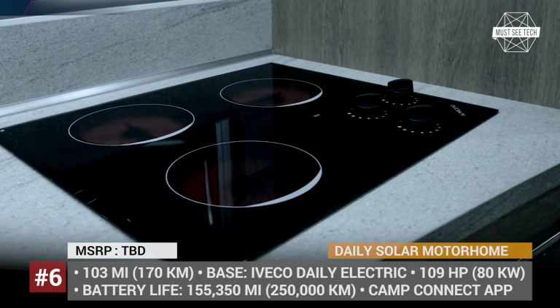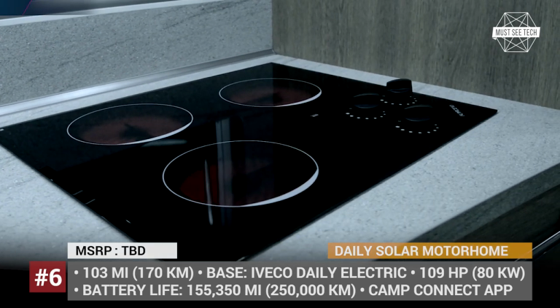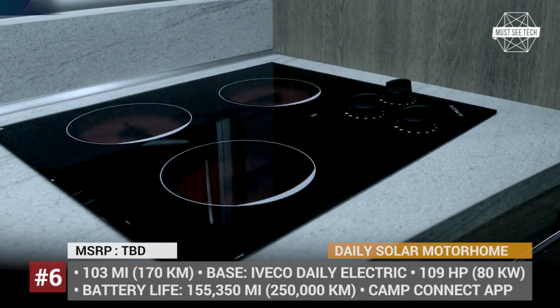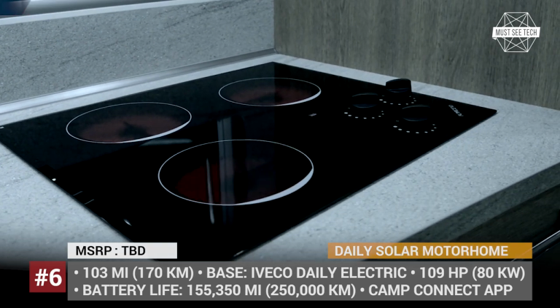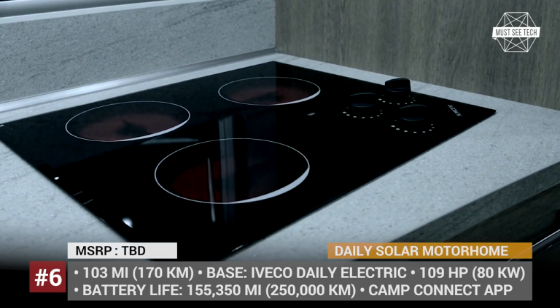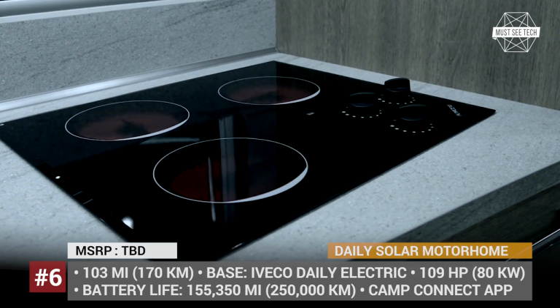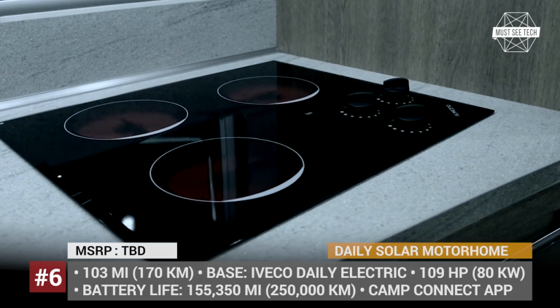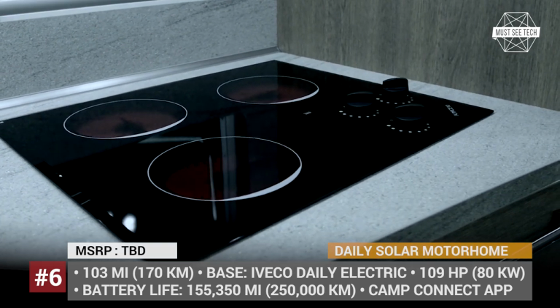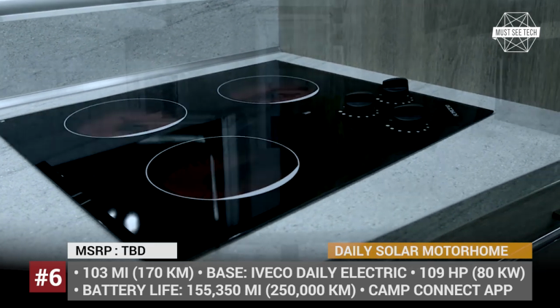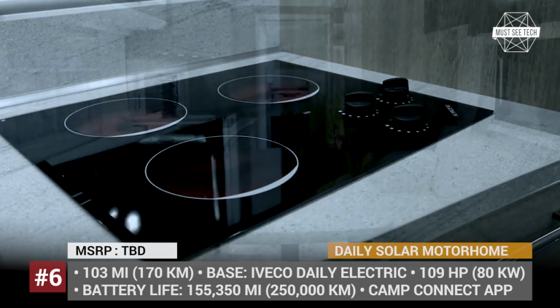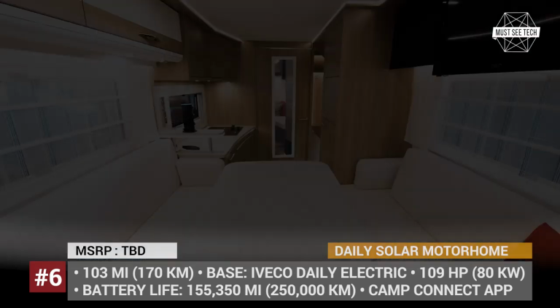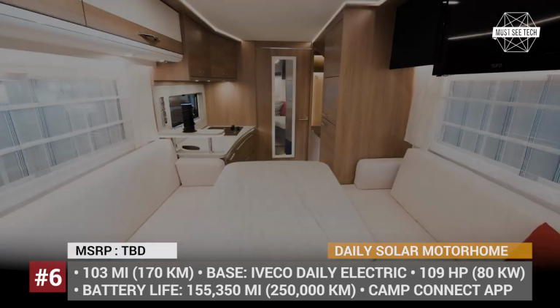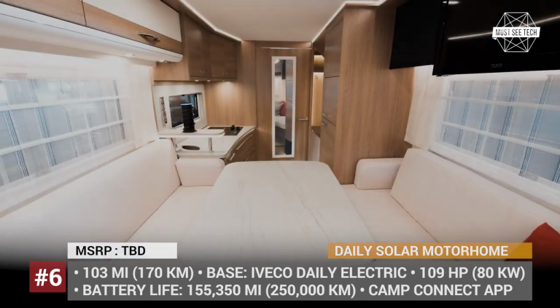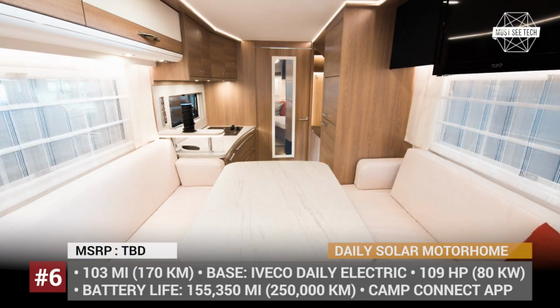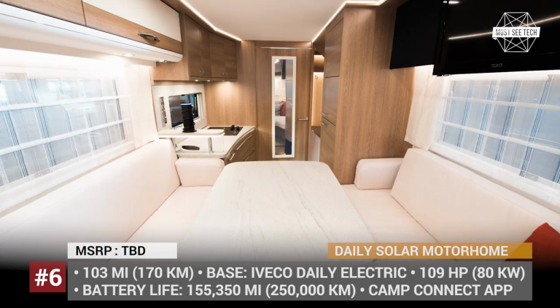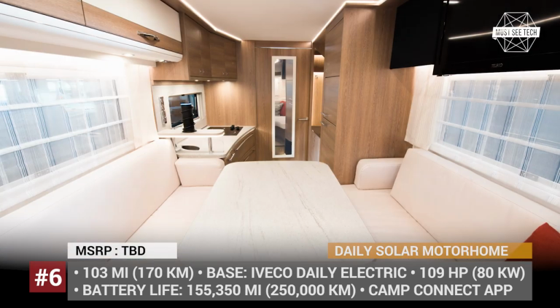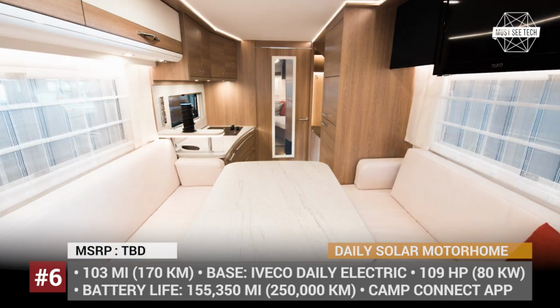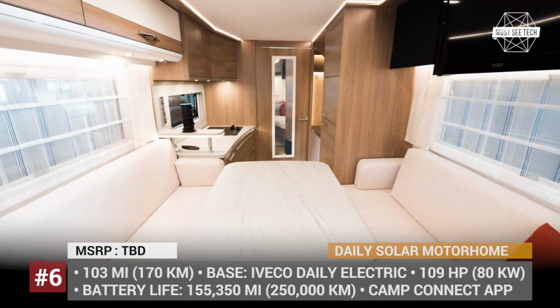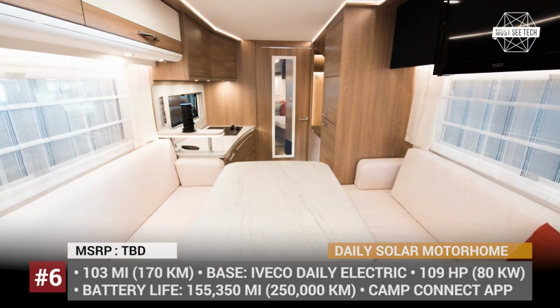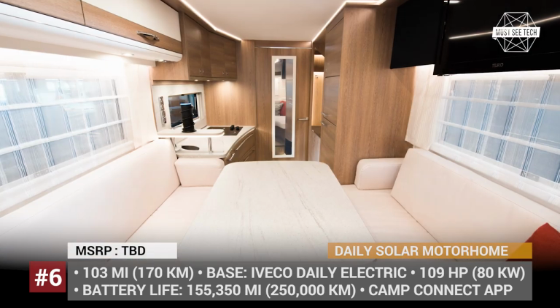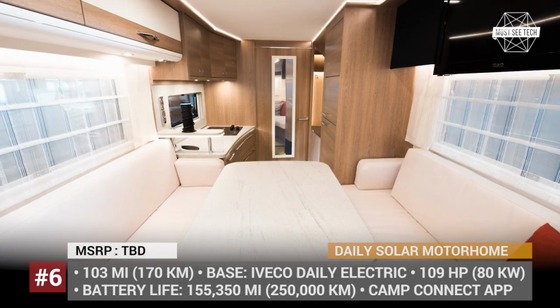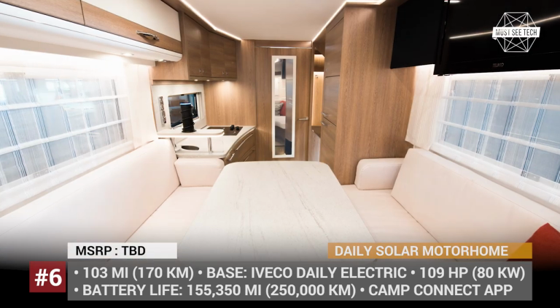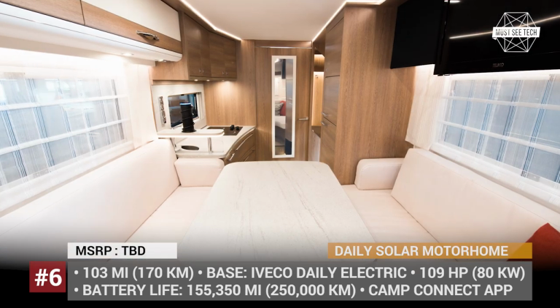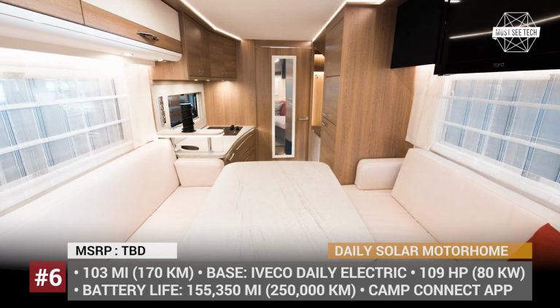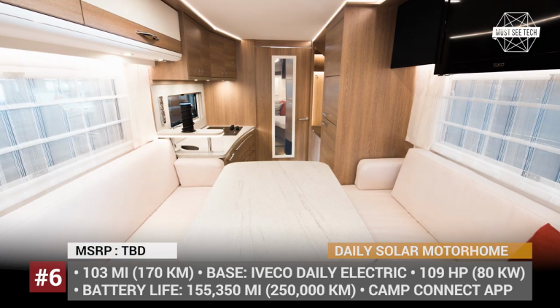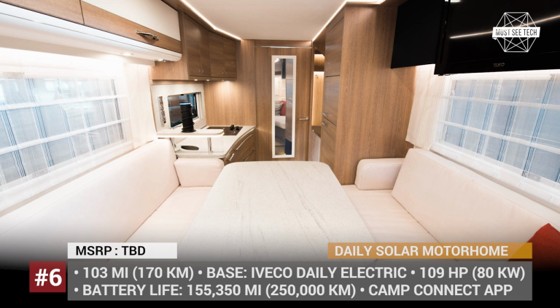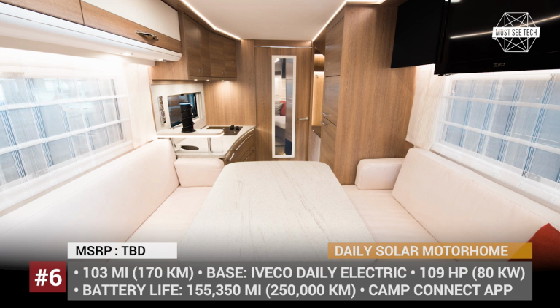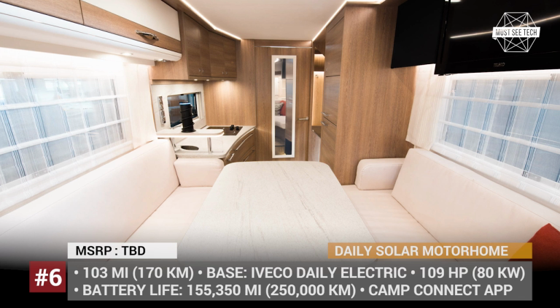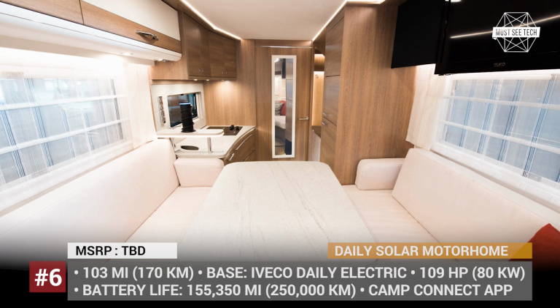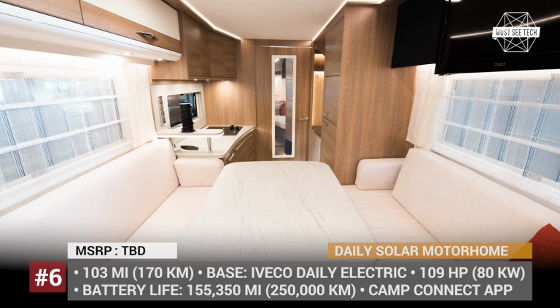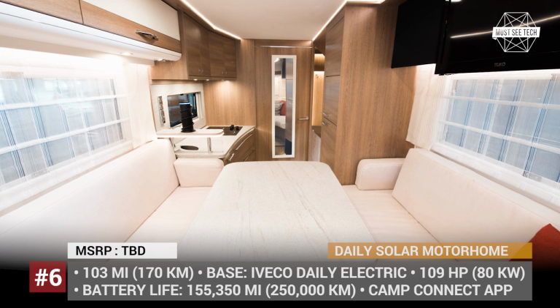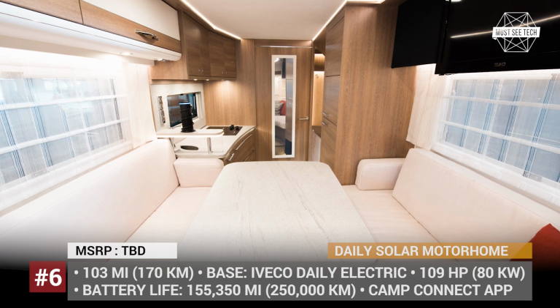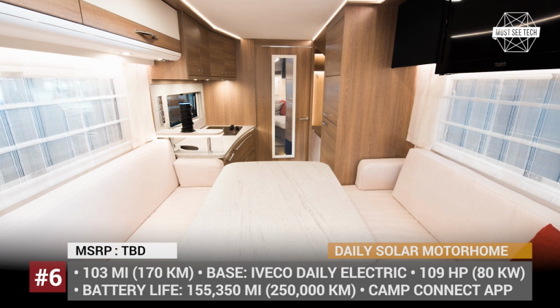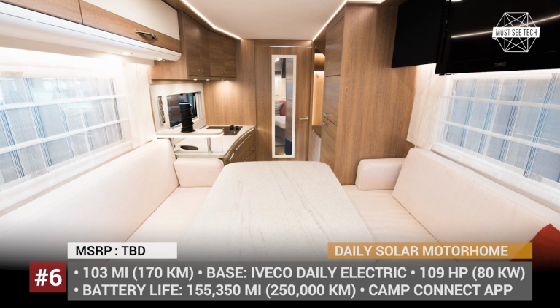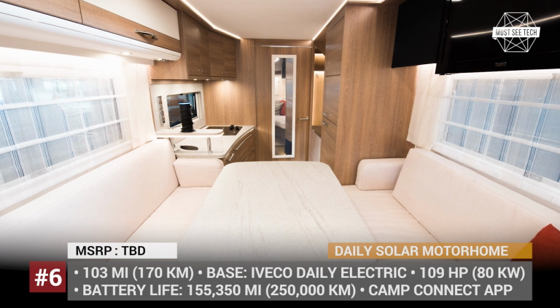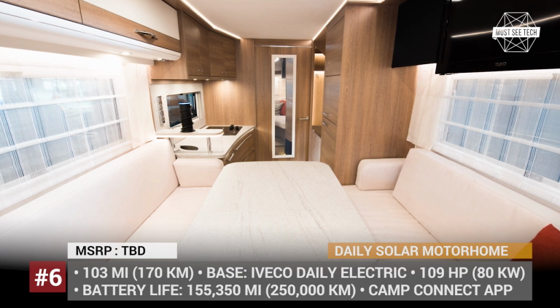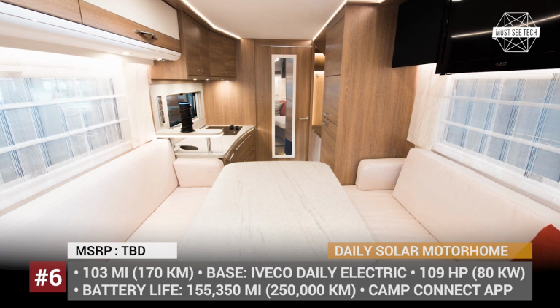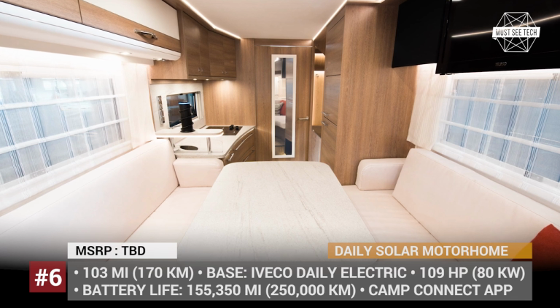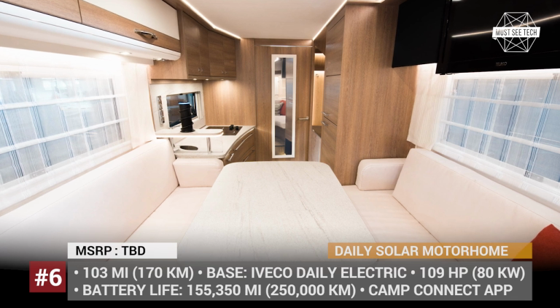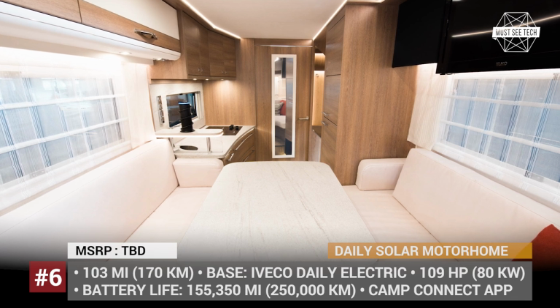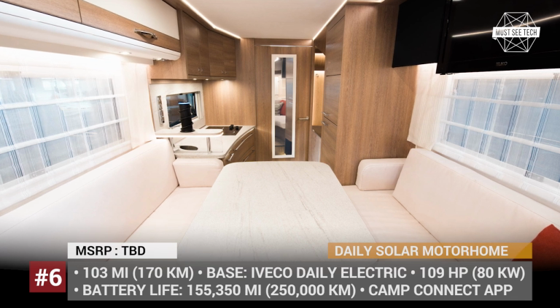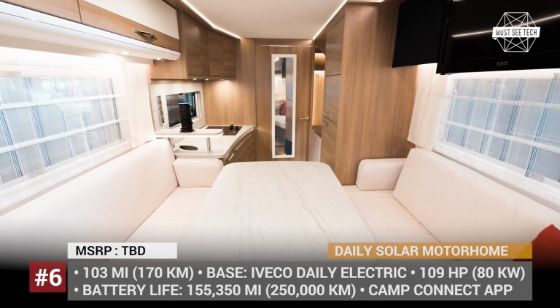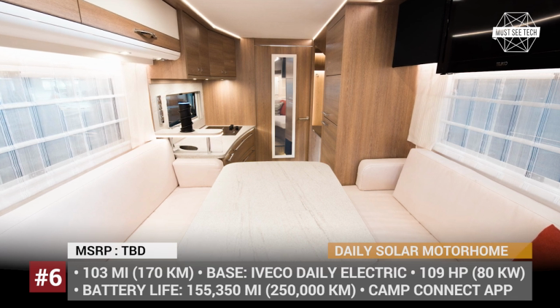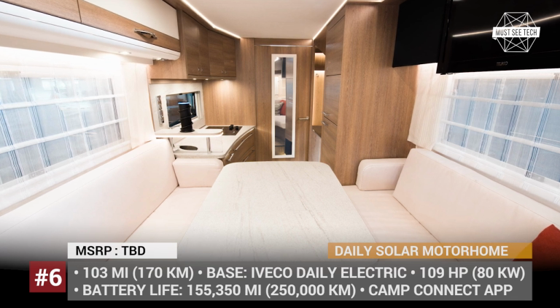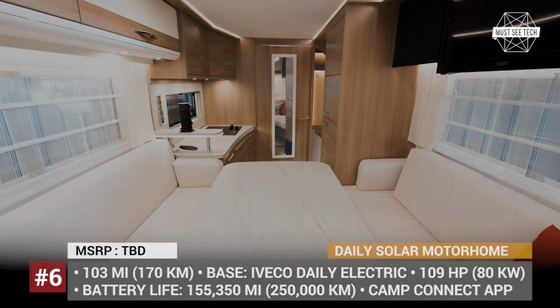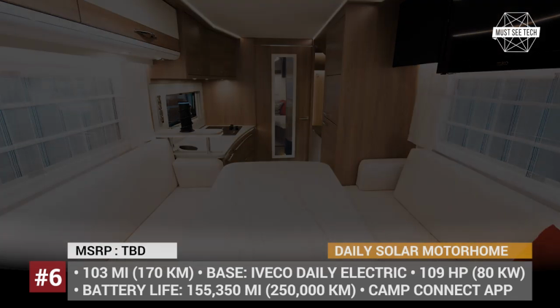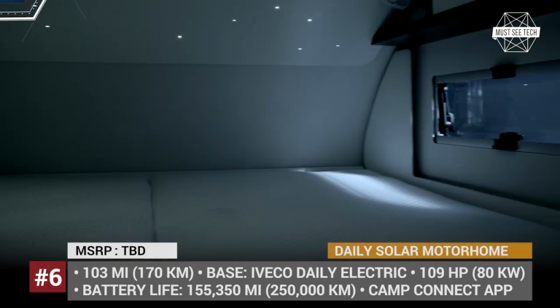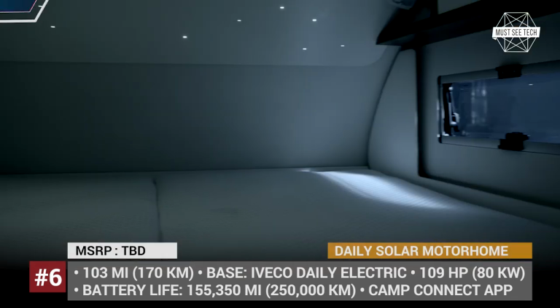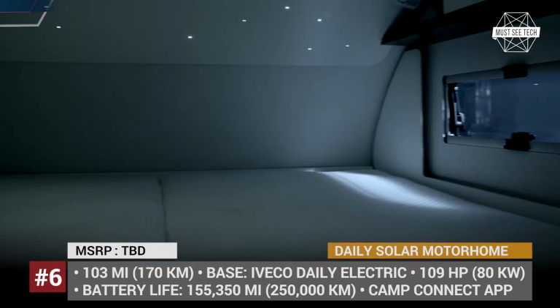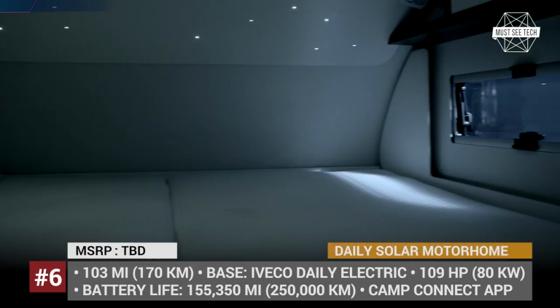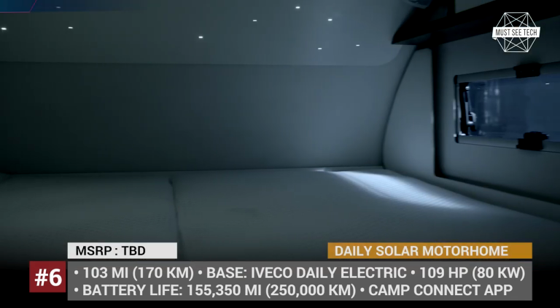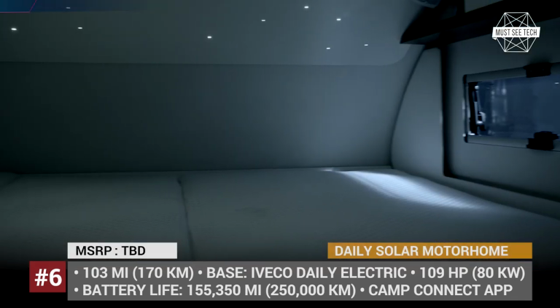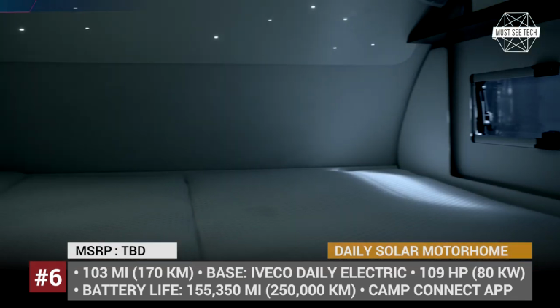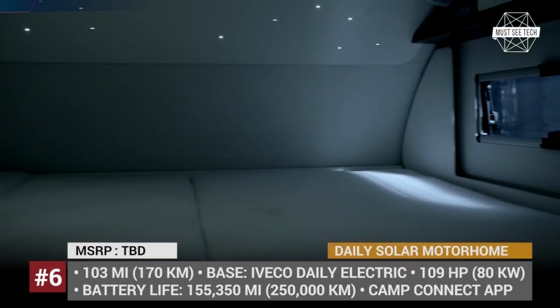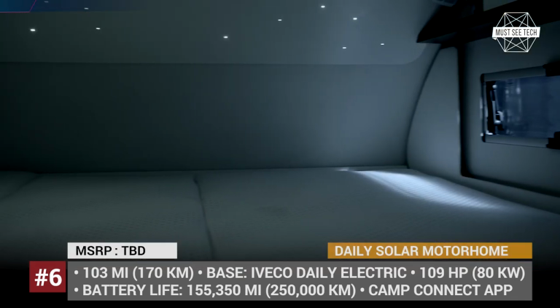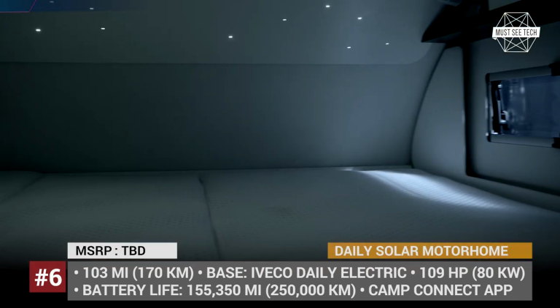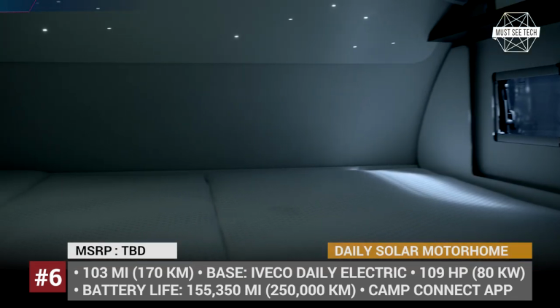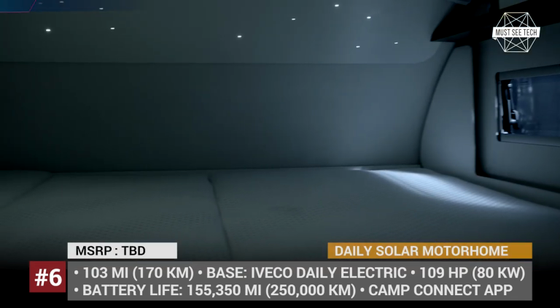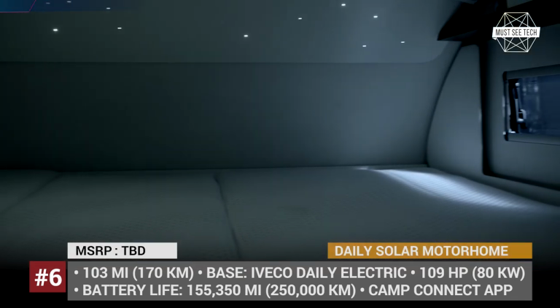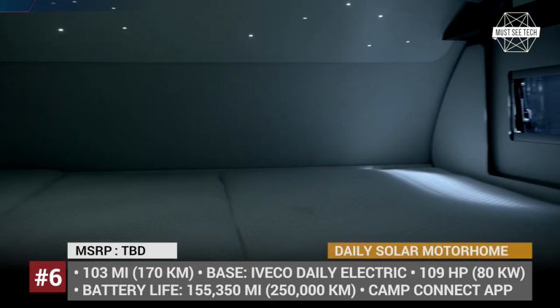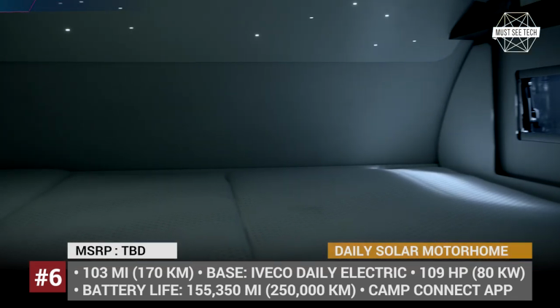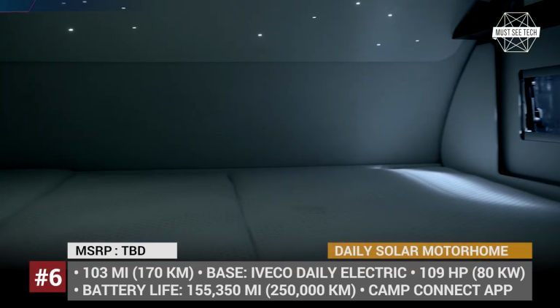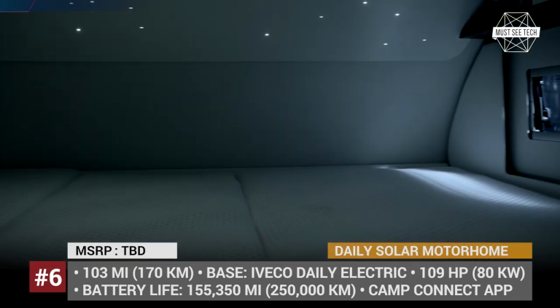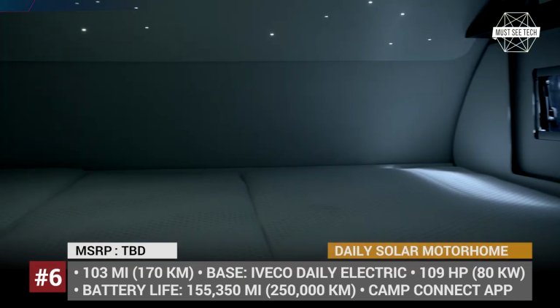And finally, as expected from an innovative motorhome, all the interior systems are controlled via a smartphone app.